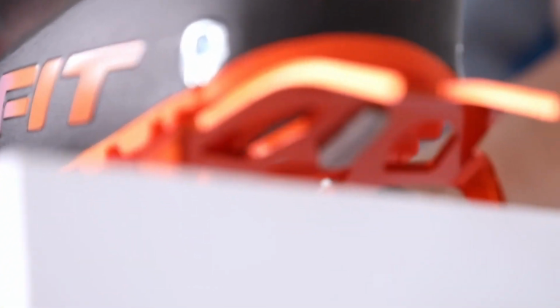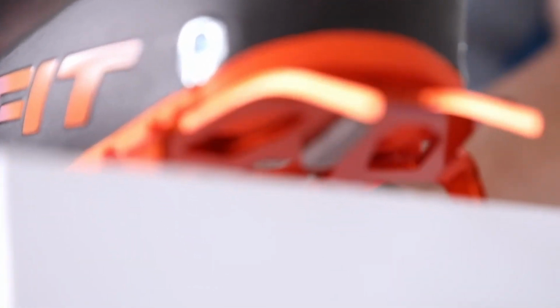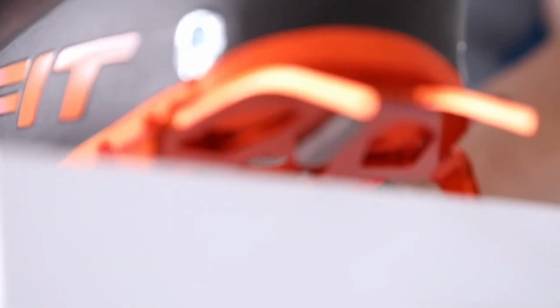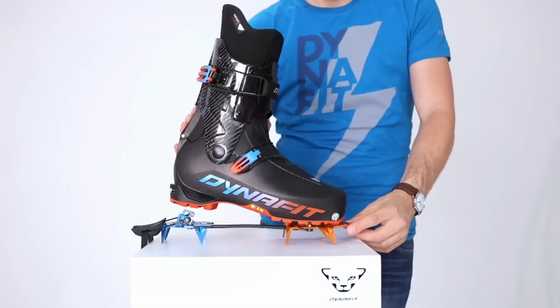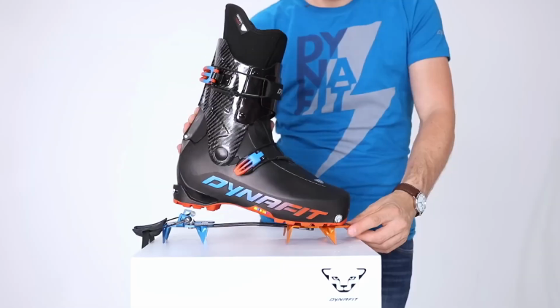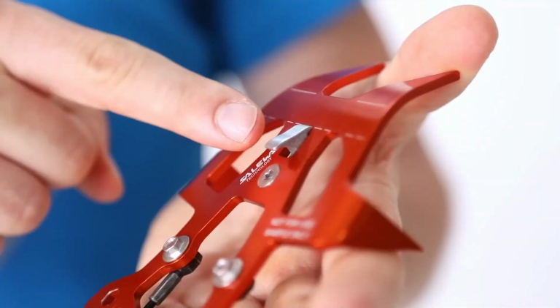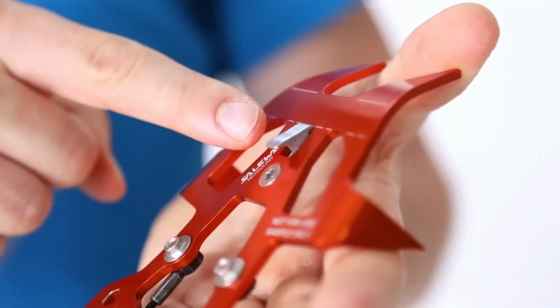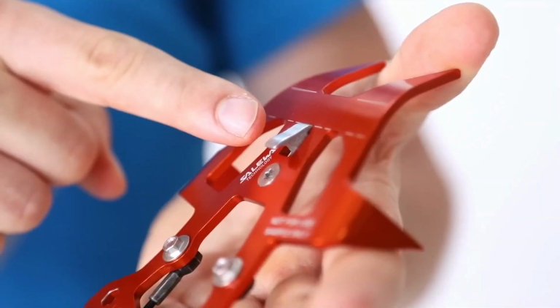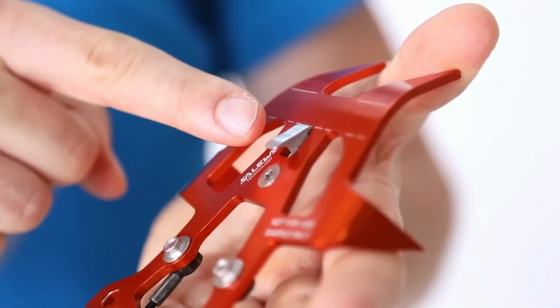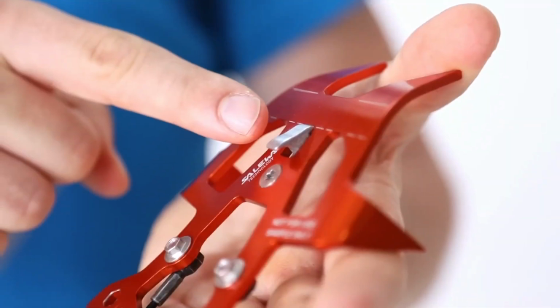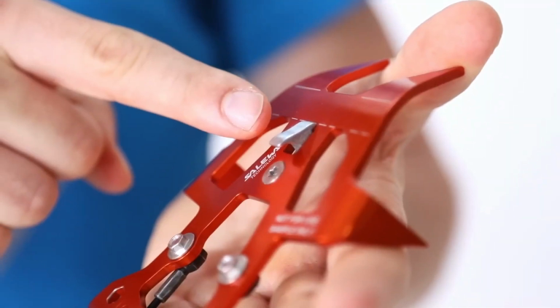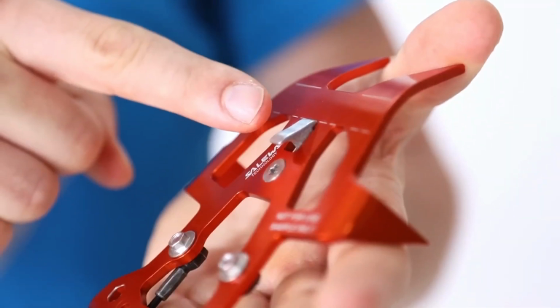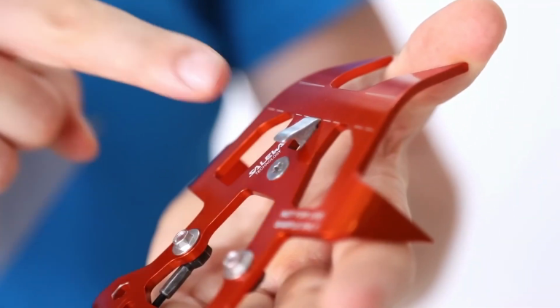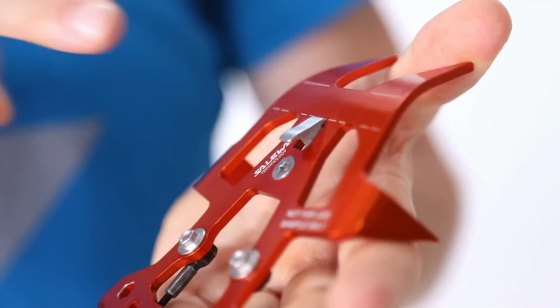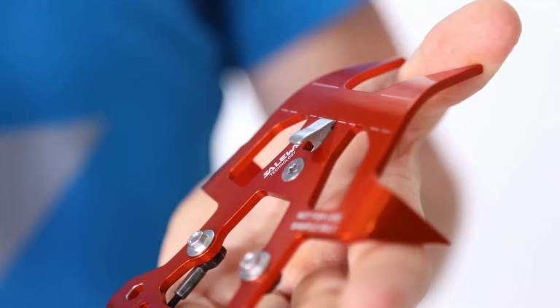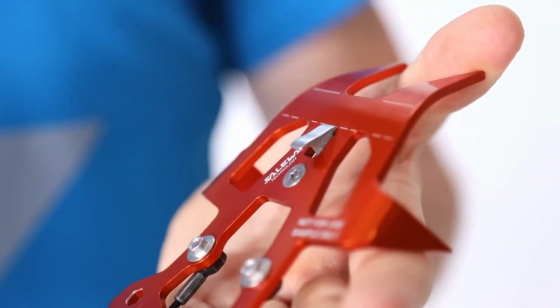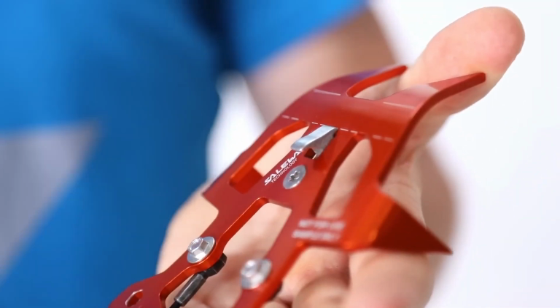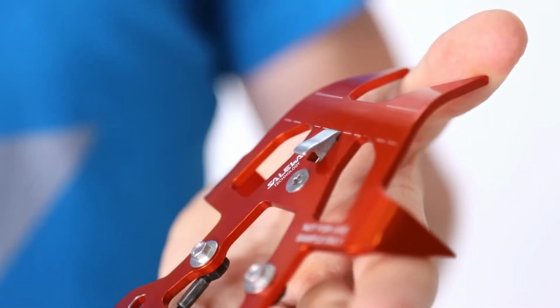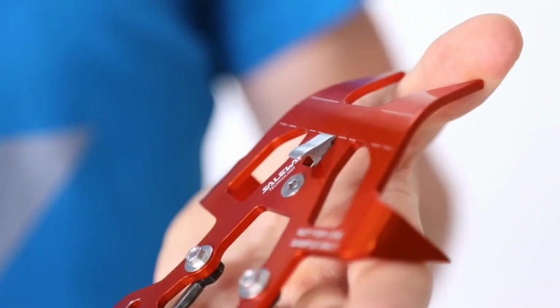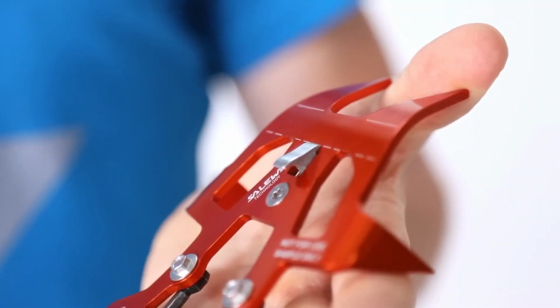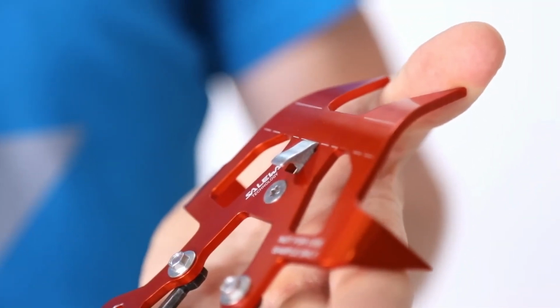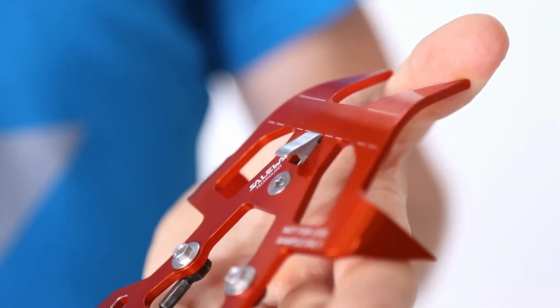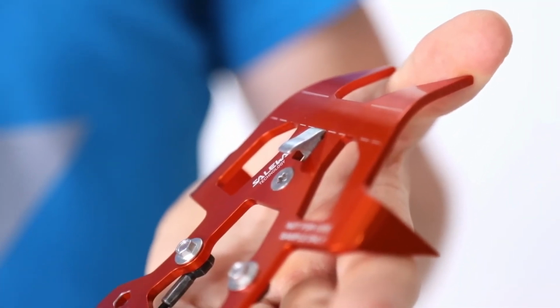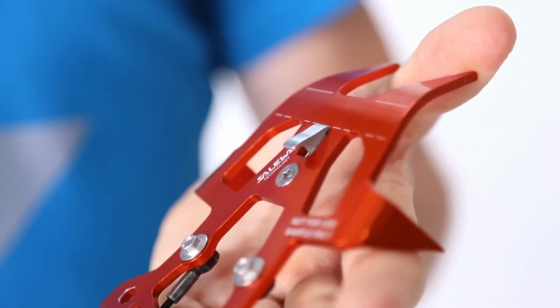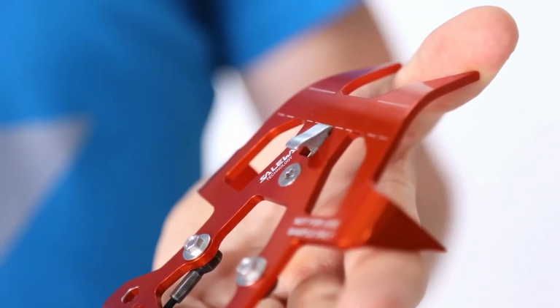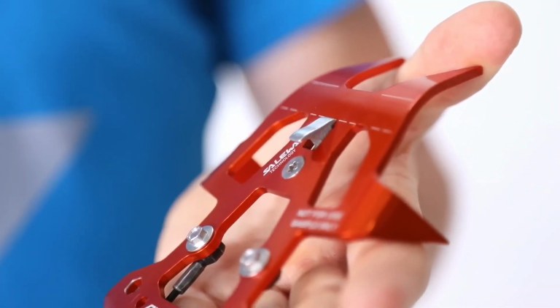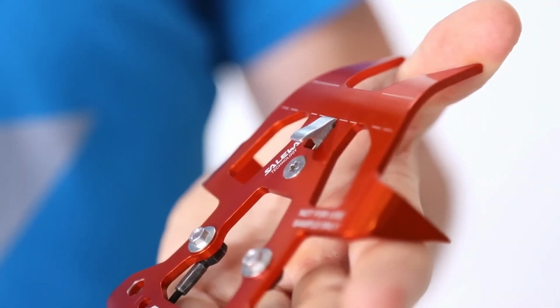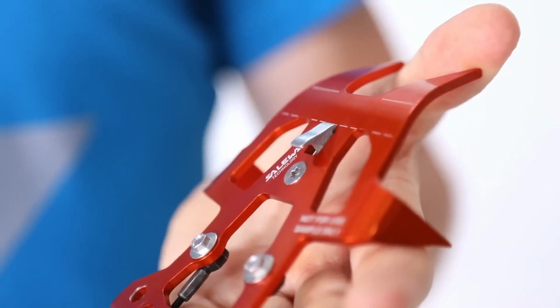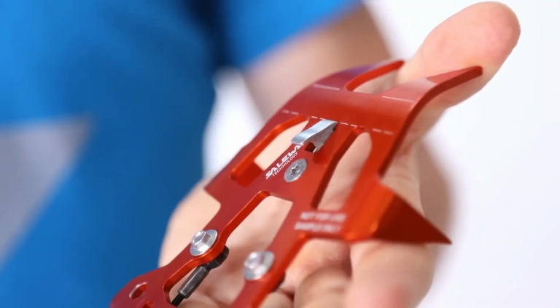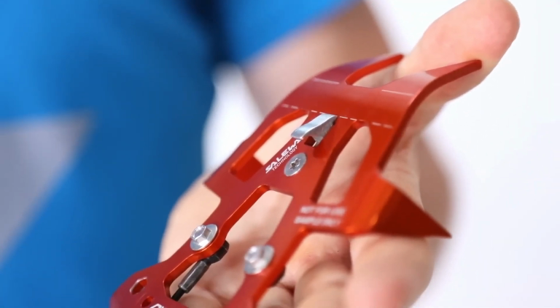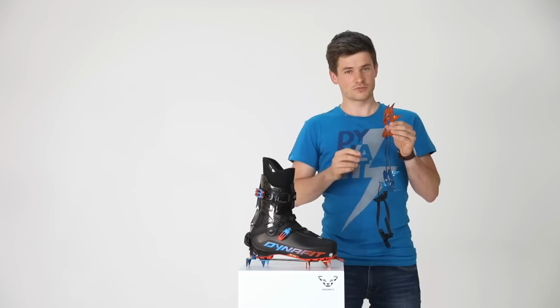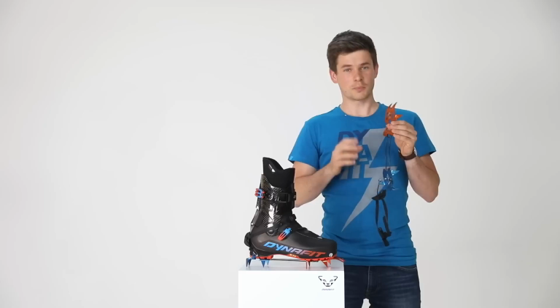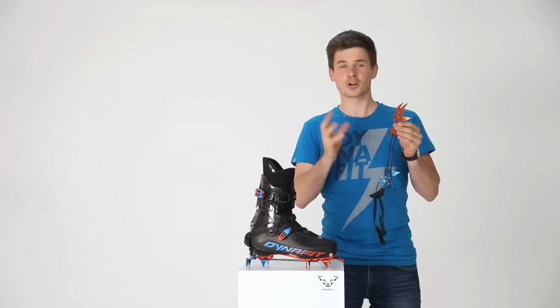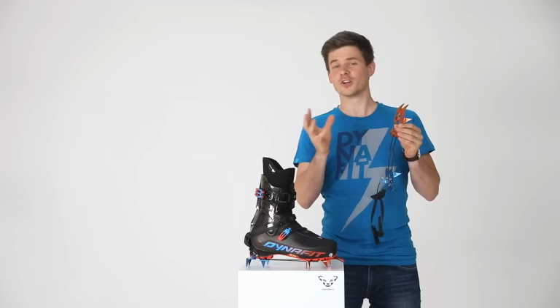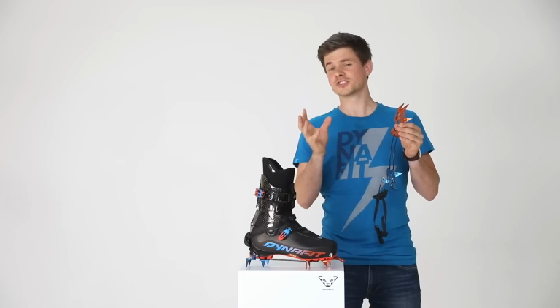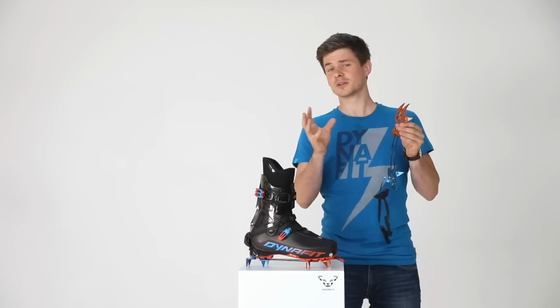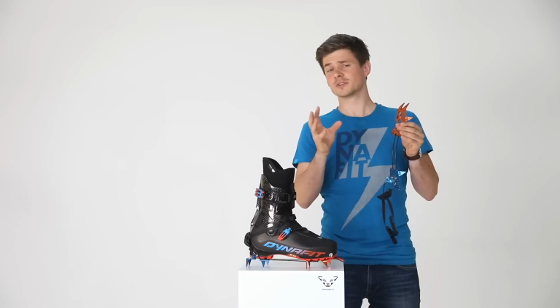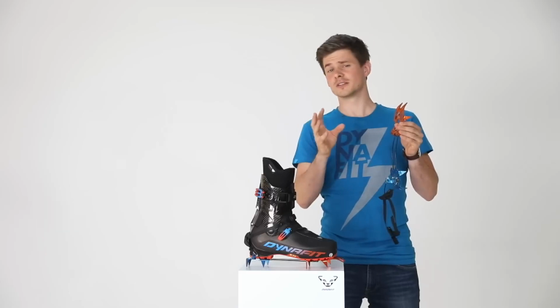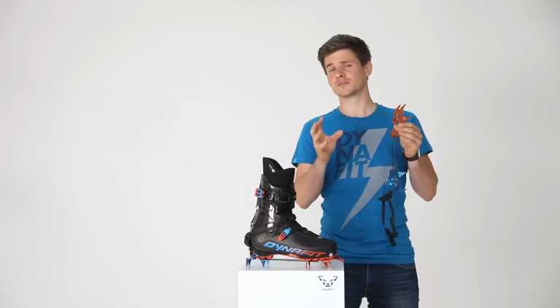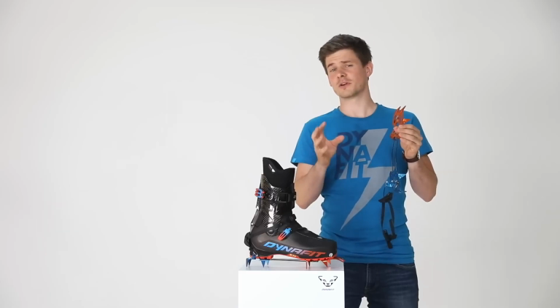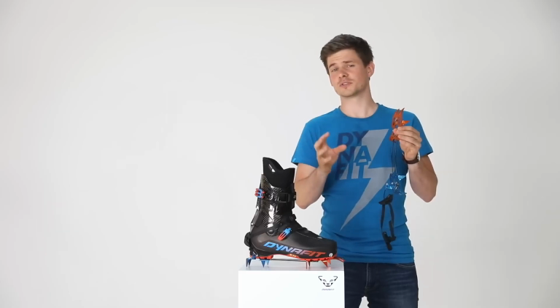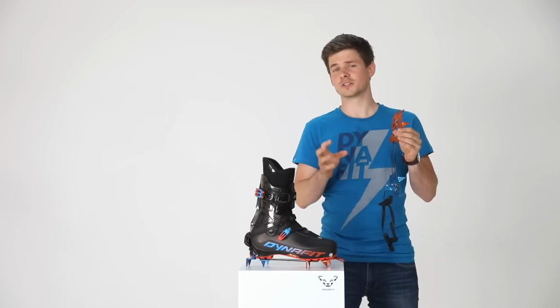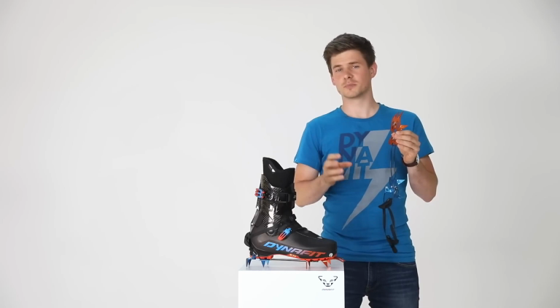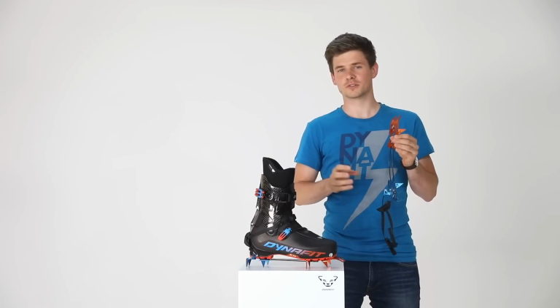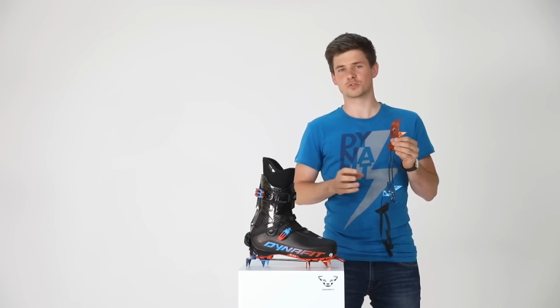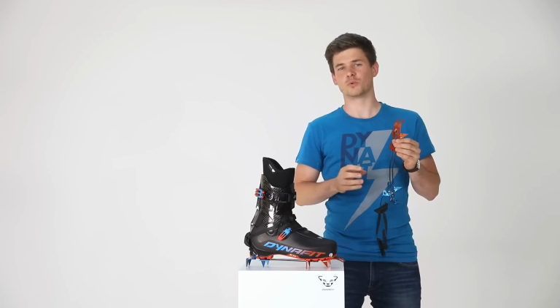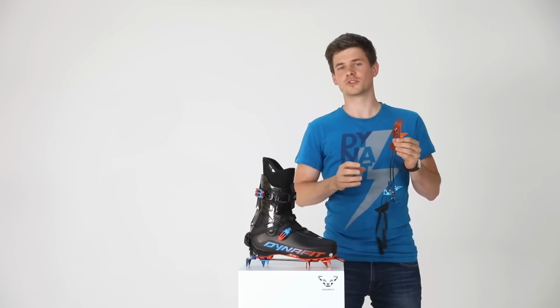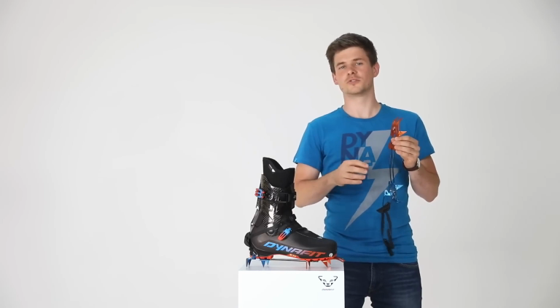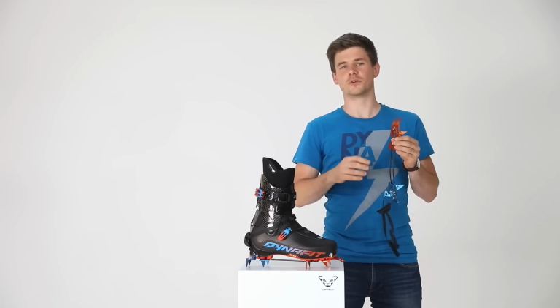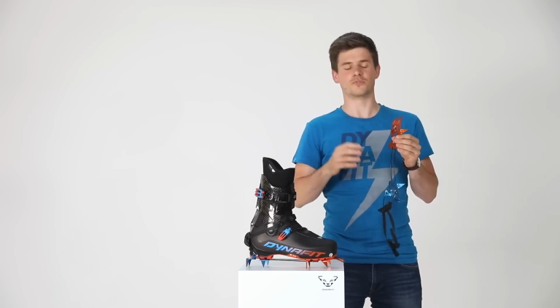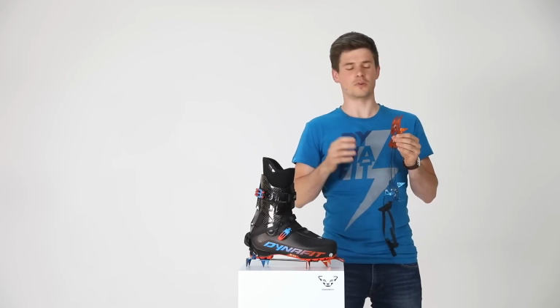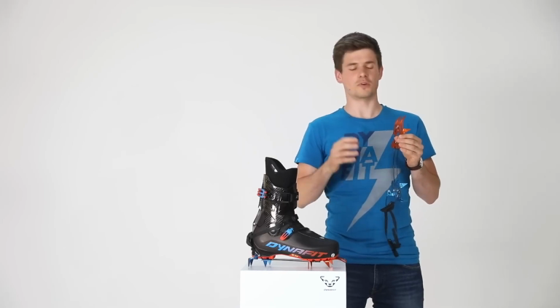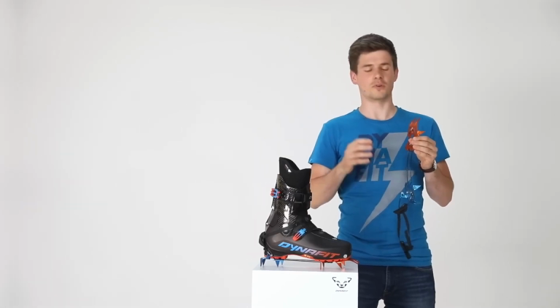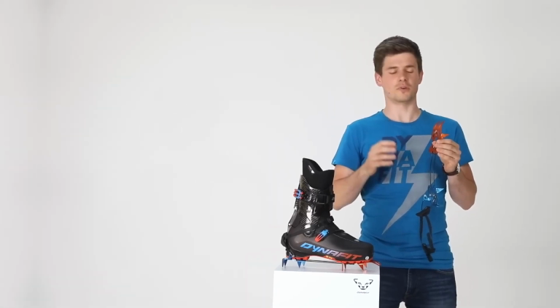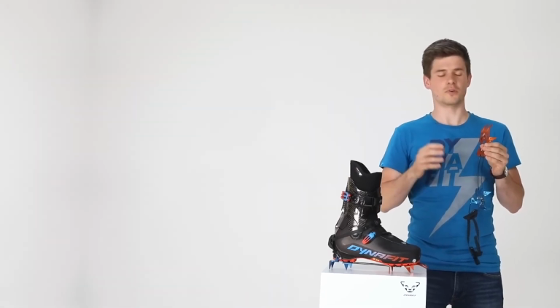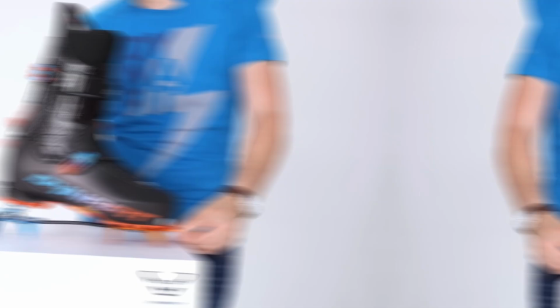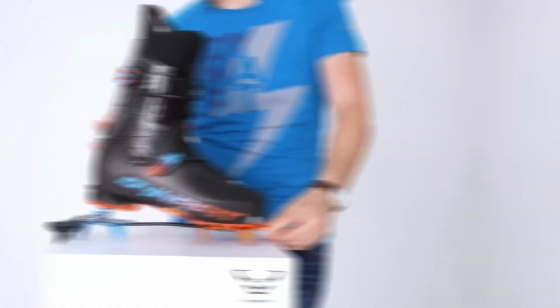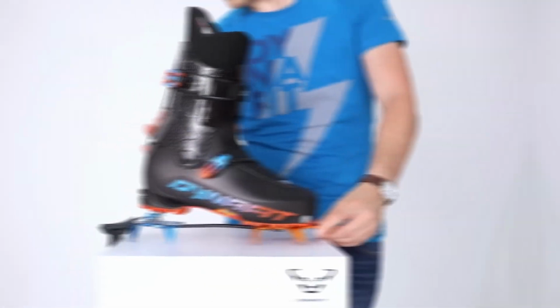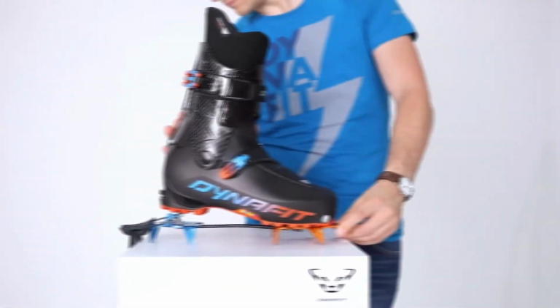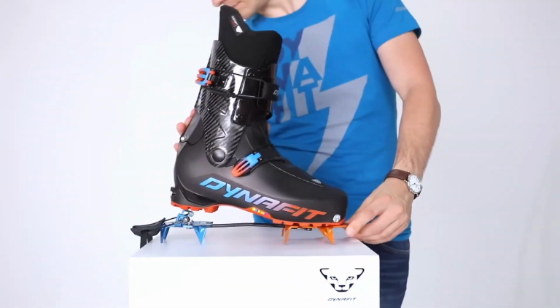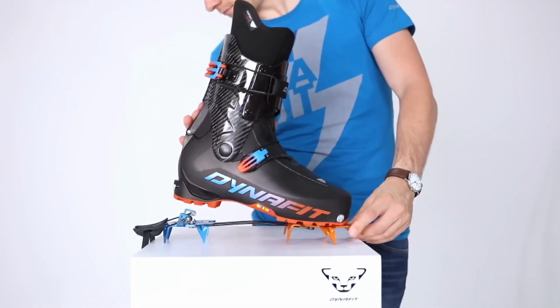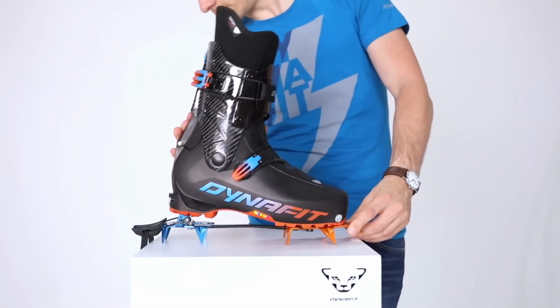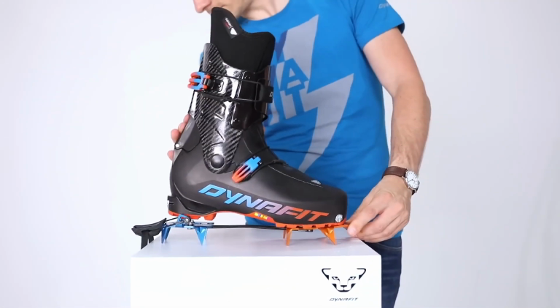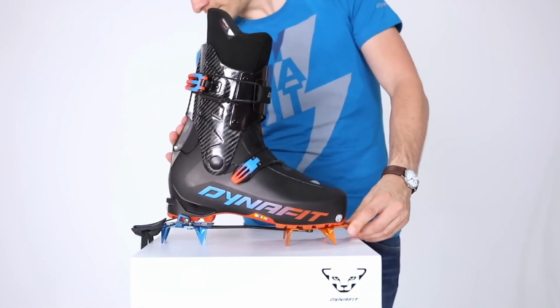Just press the lever at the heel and you're good to go. Plus, they work on either boot, so you won't get confused in an emergency.